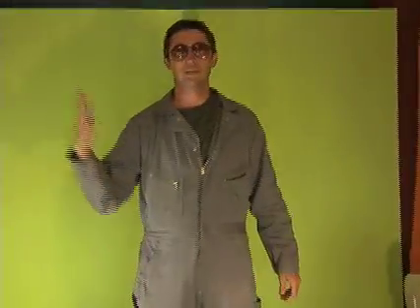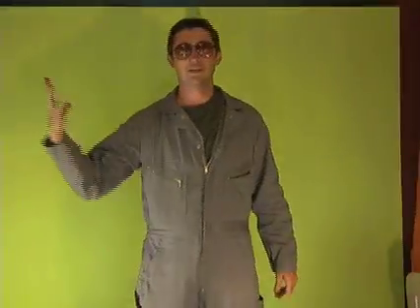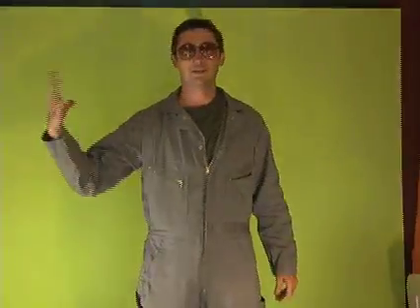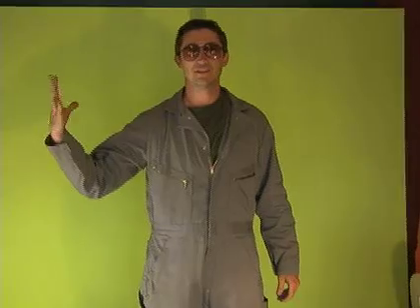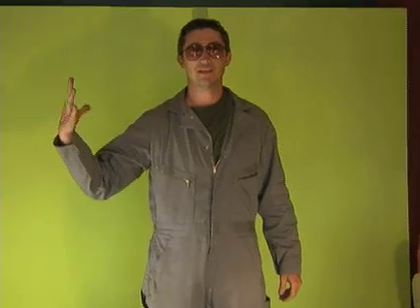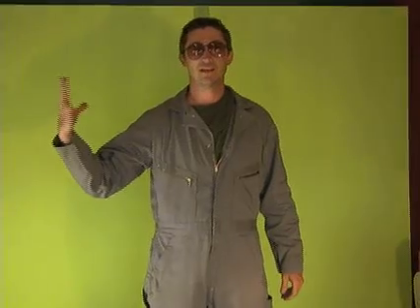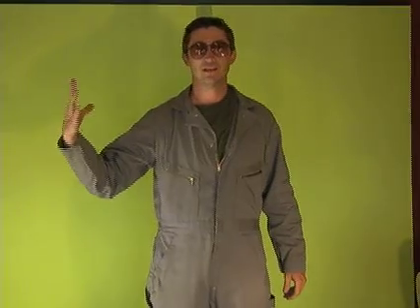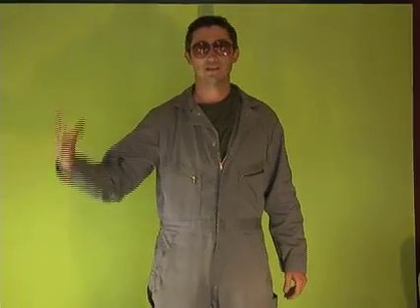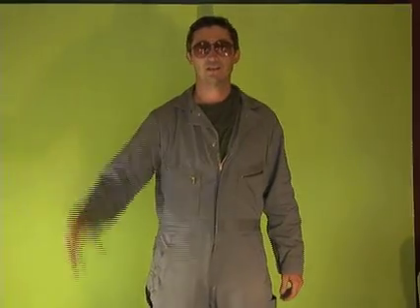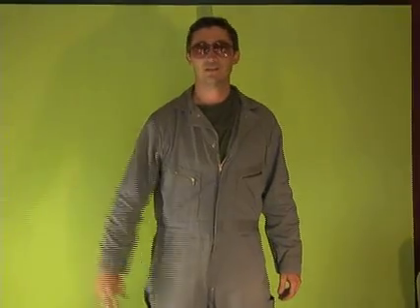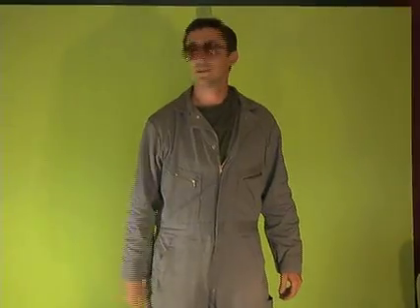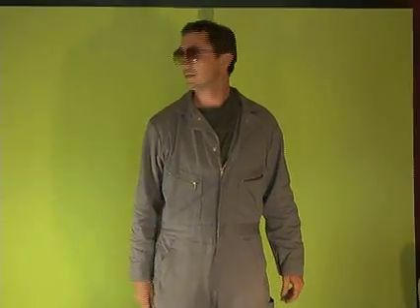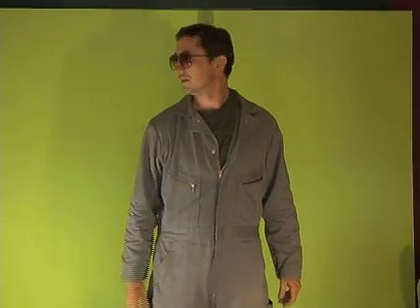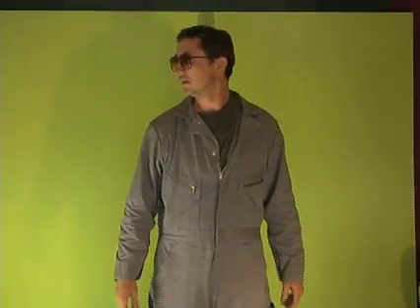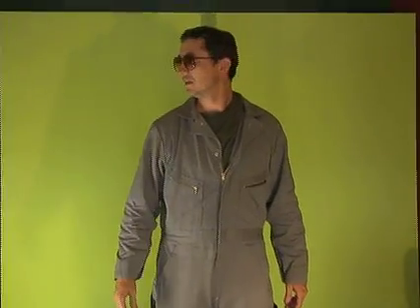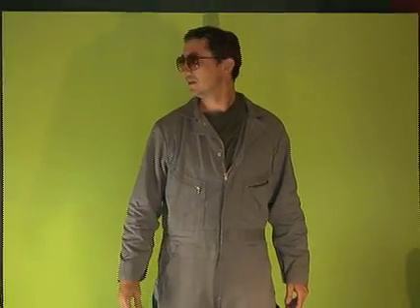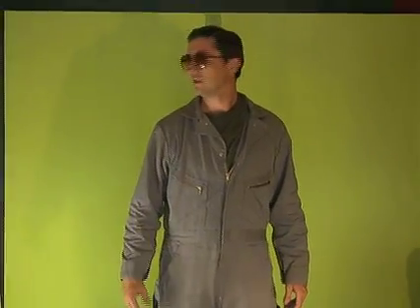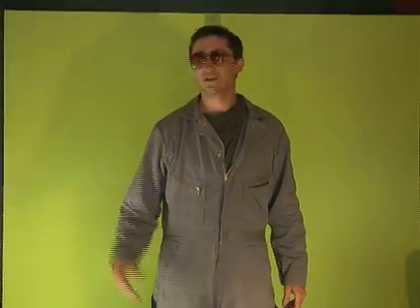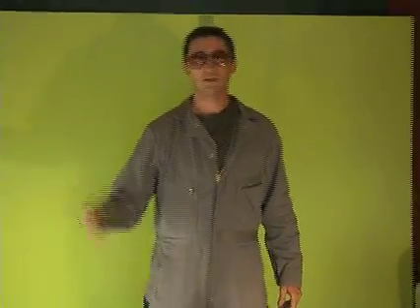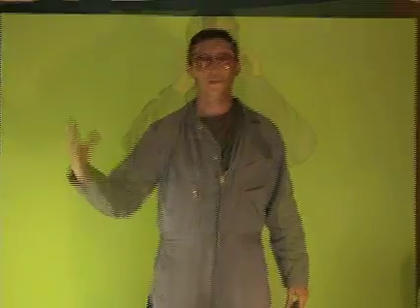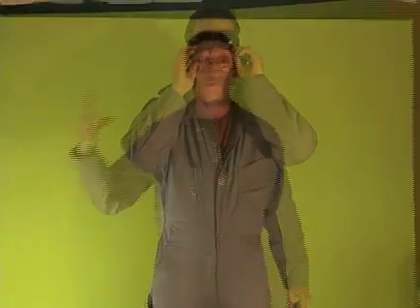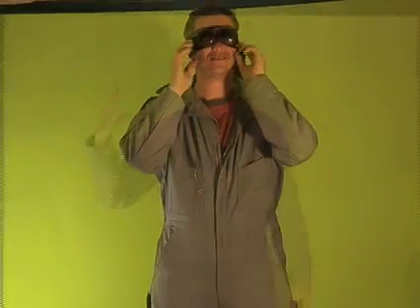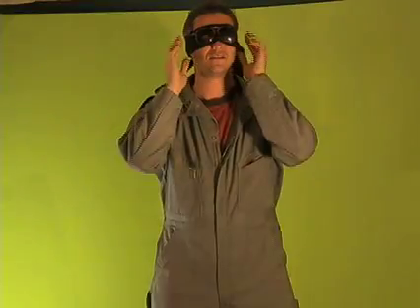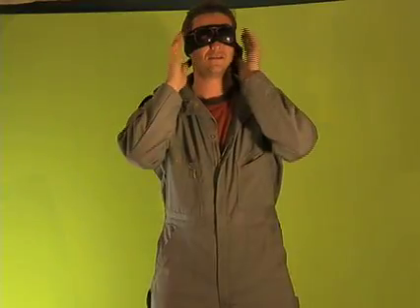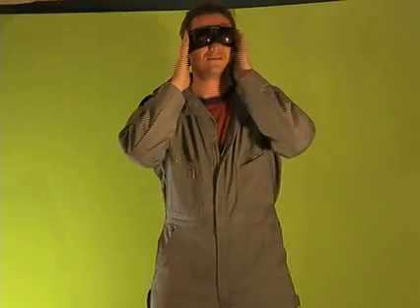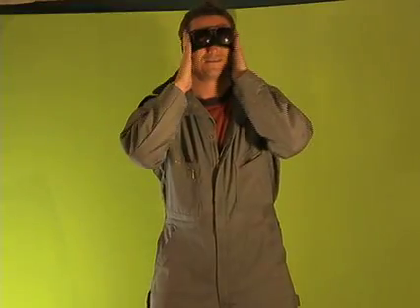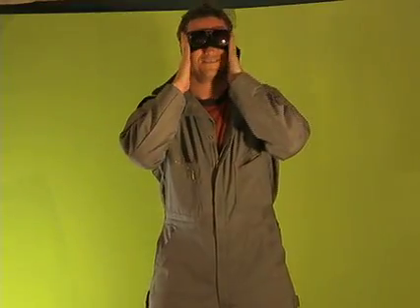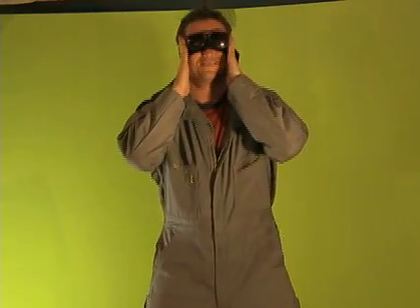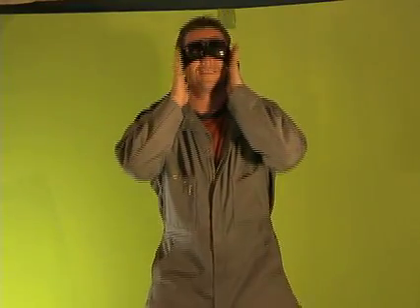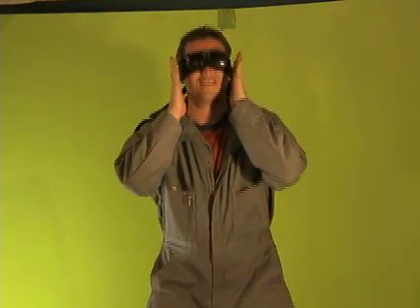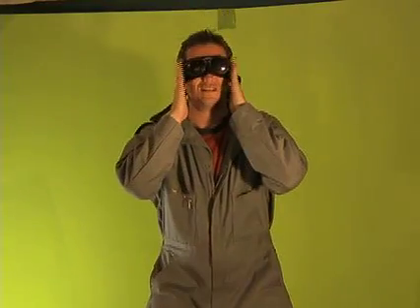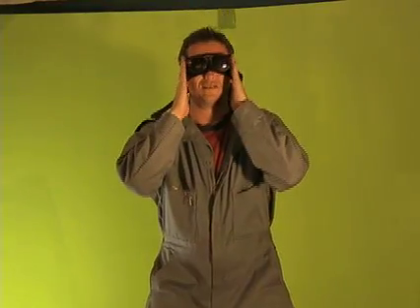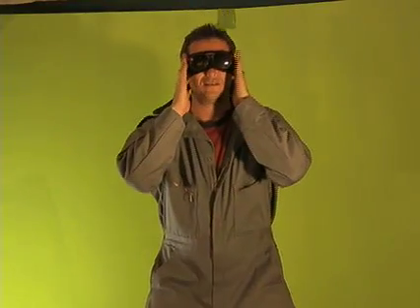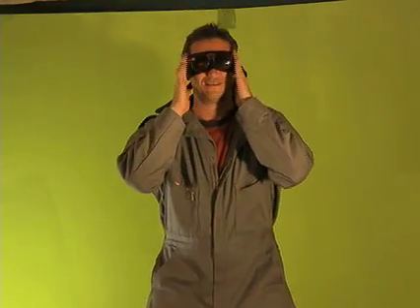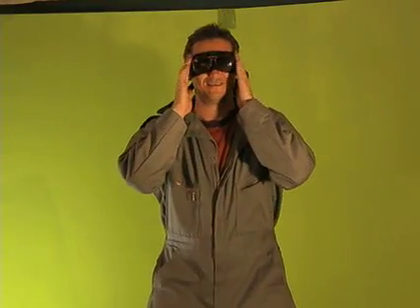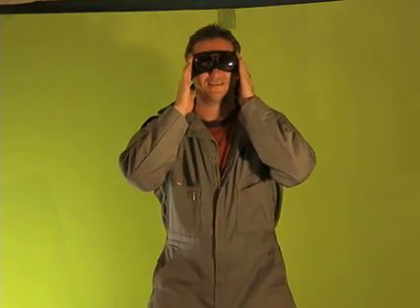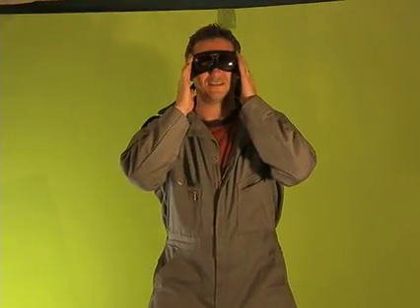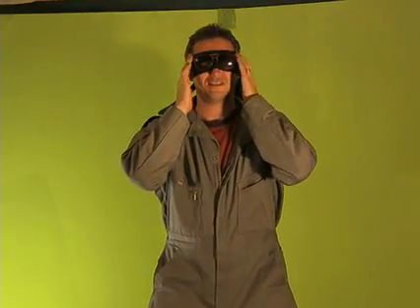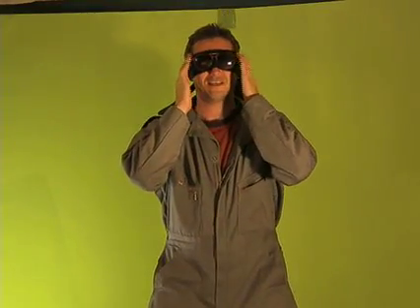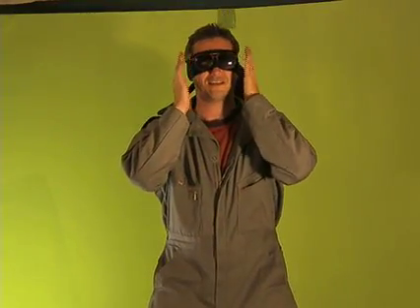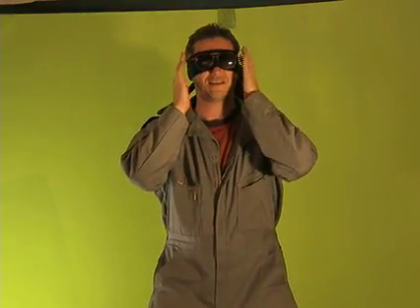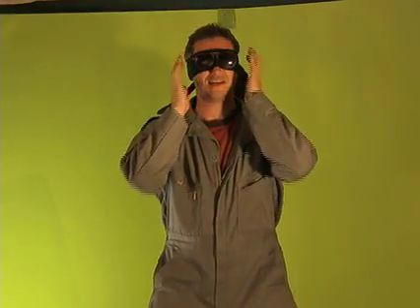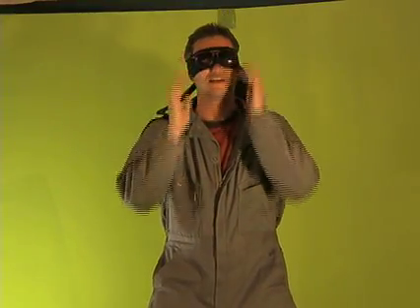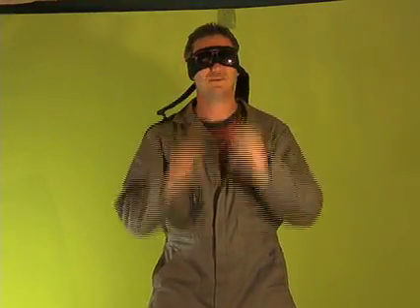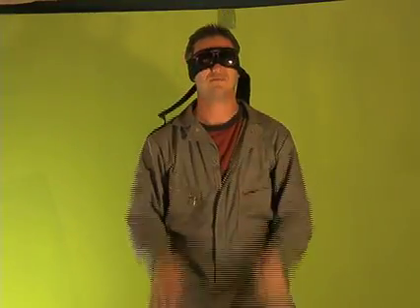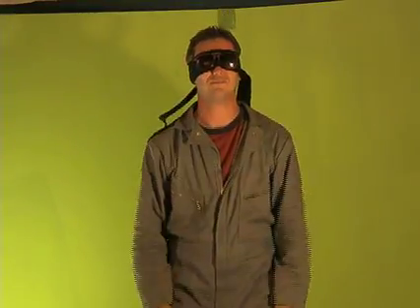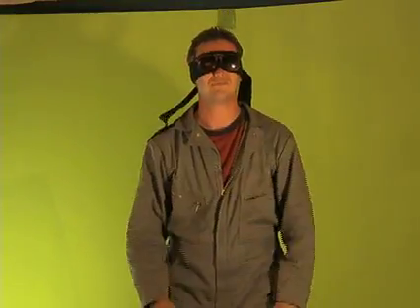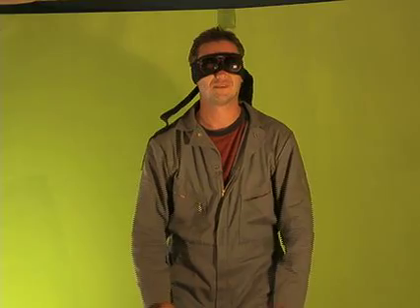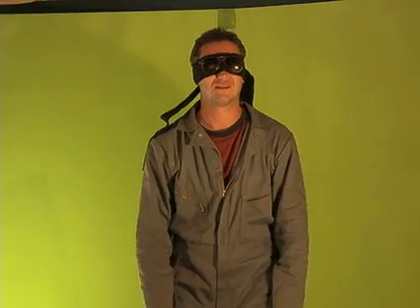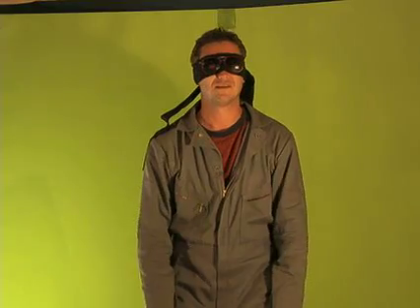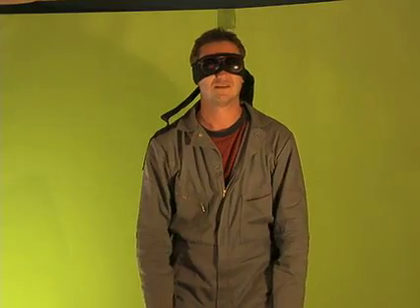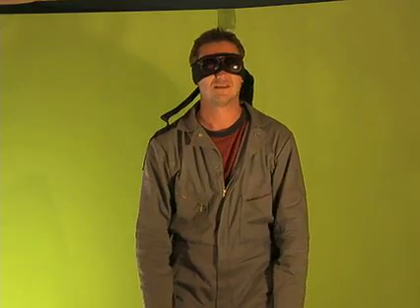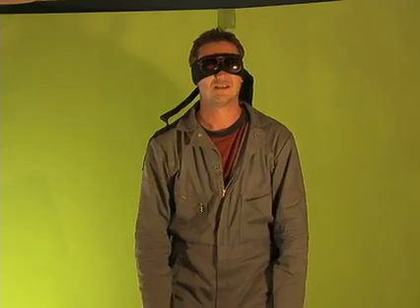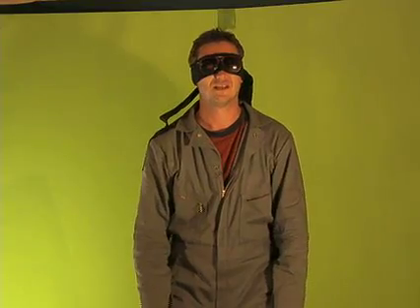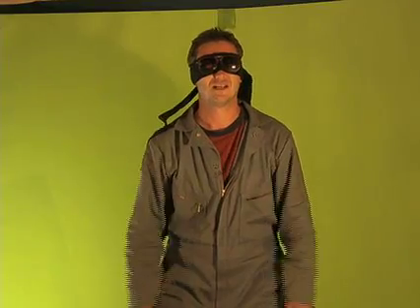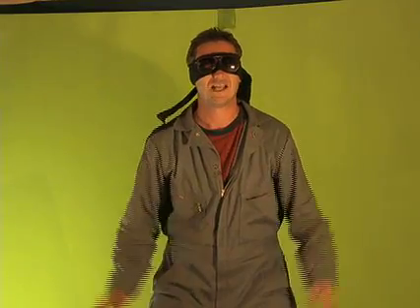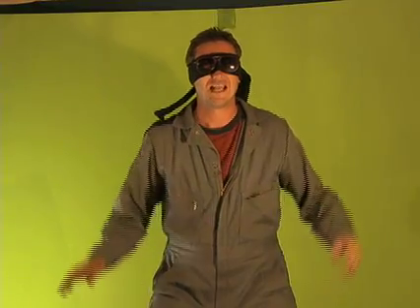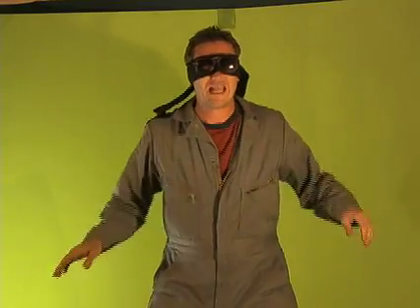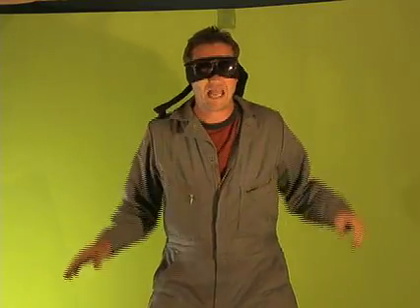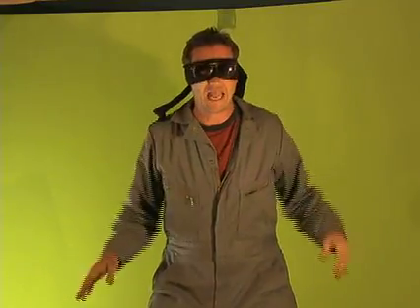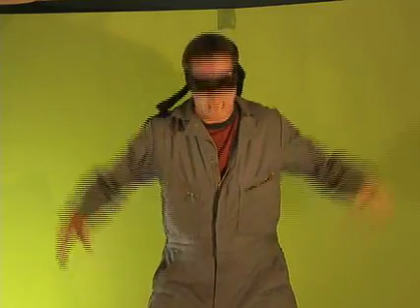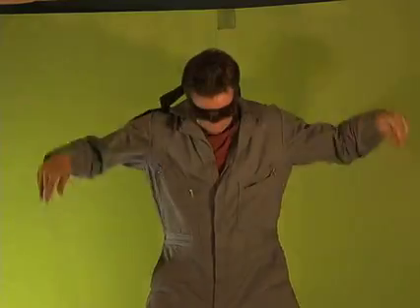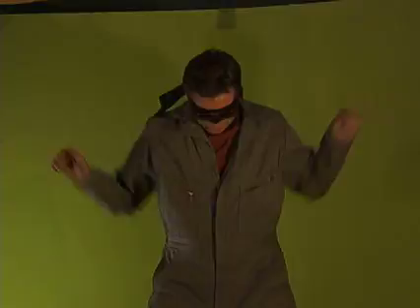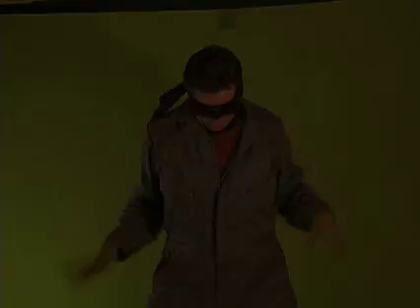Now we're going to key out what we shot in post and show you the final result. I'll be showing you how to key out the green screen in a separate tutorial. Let's check it out.